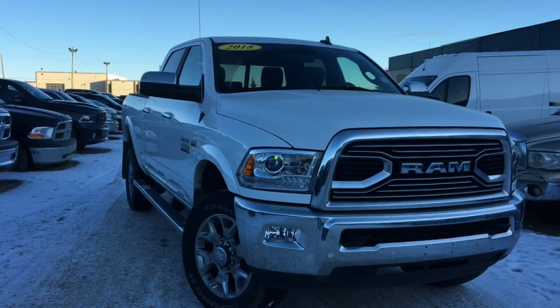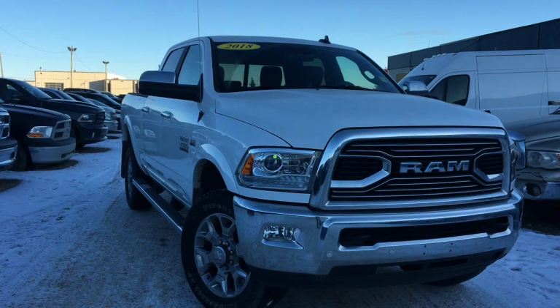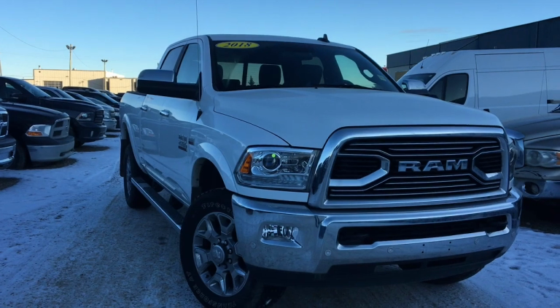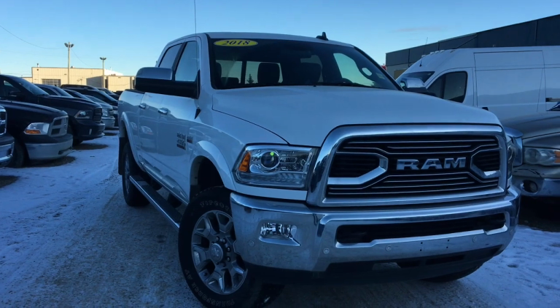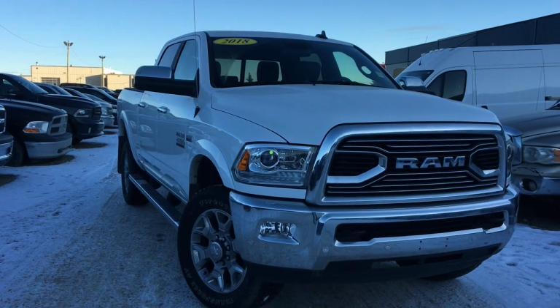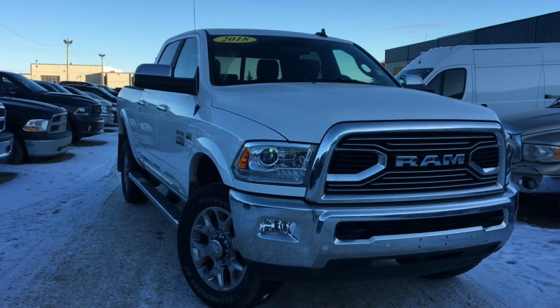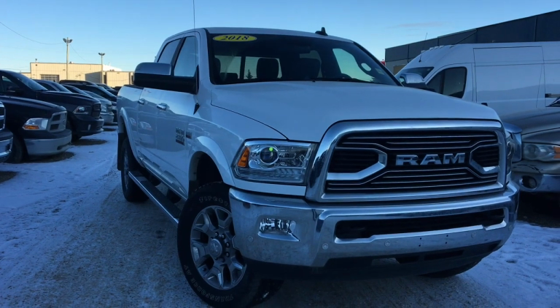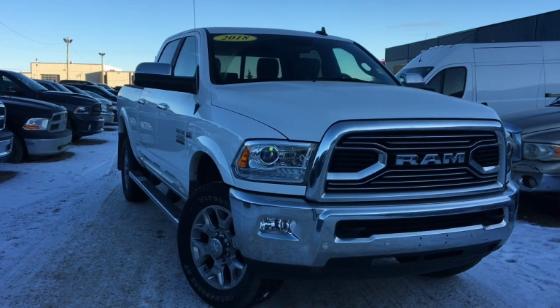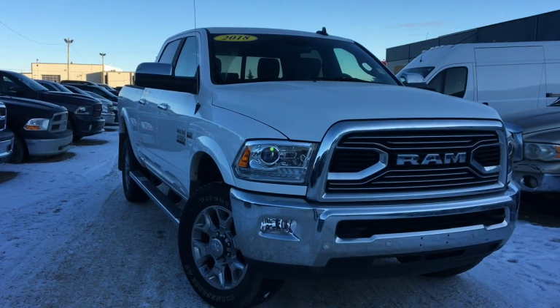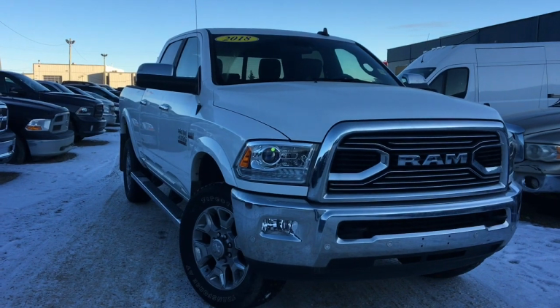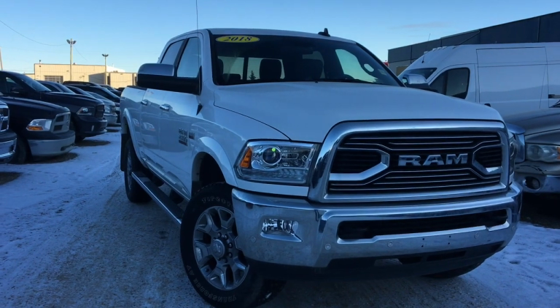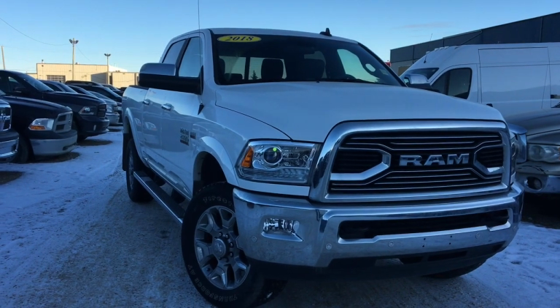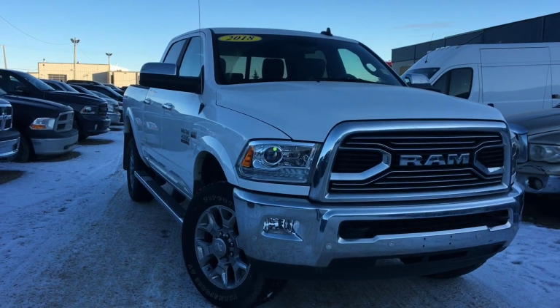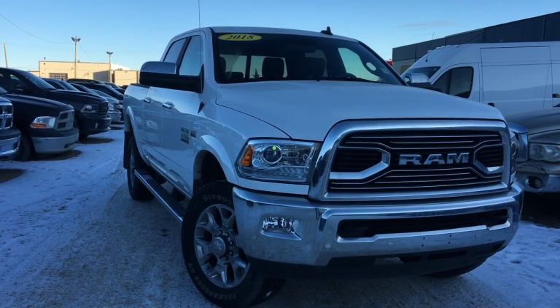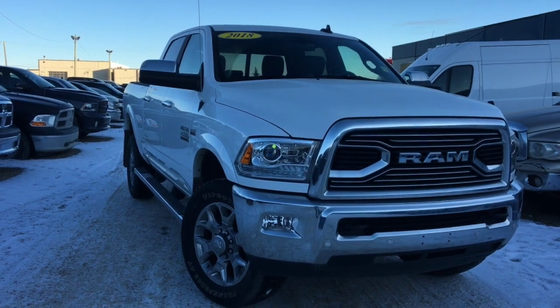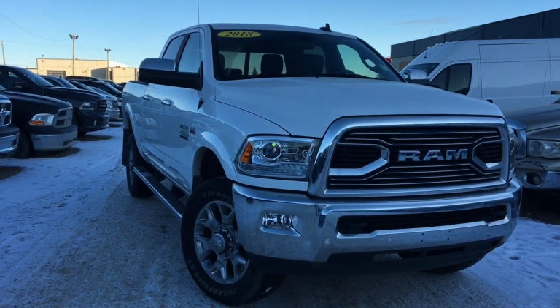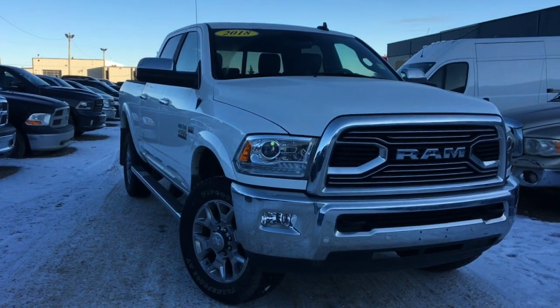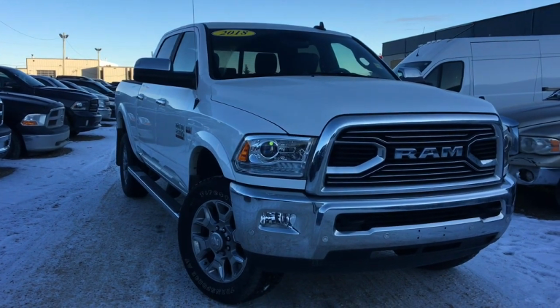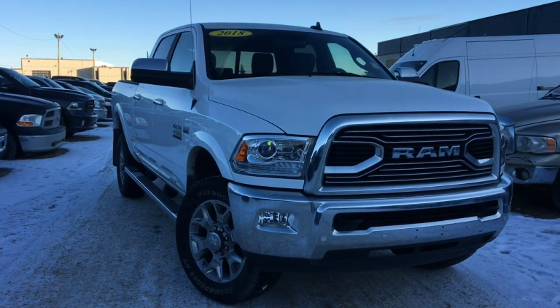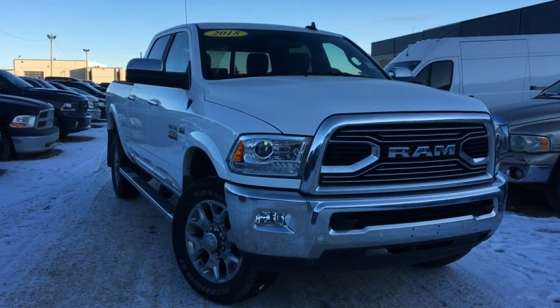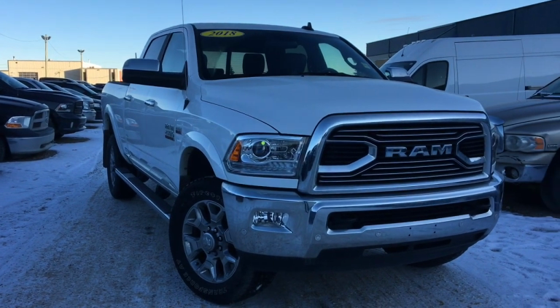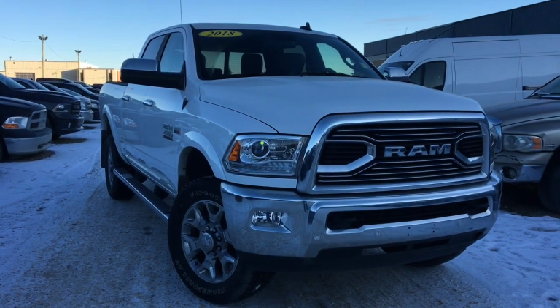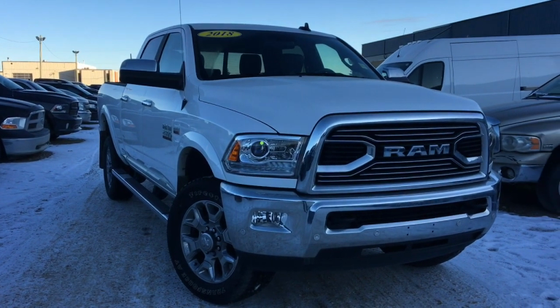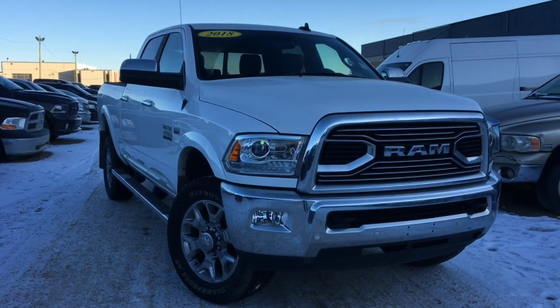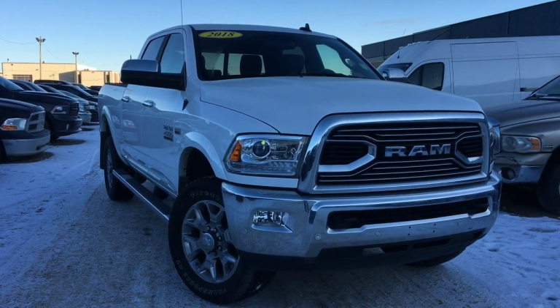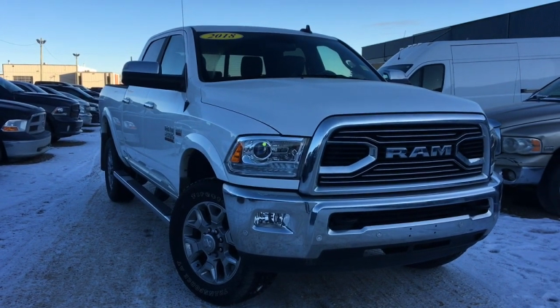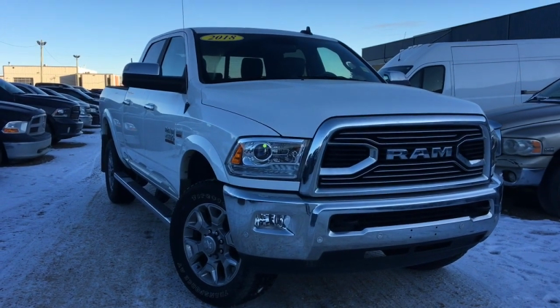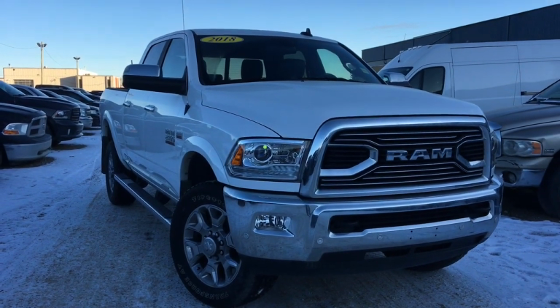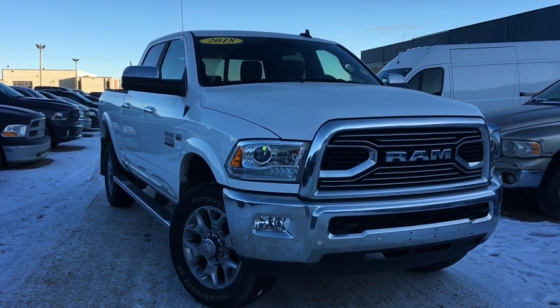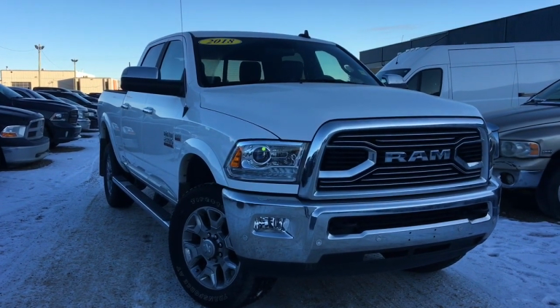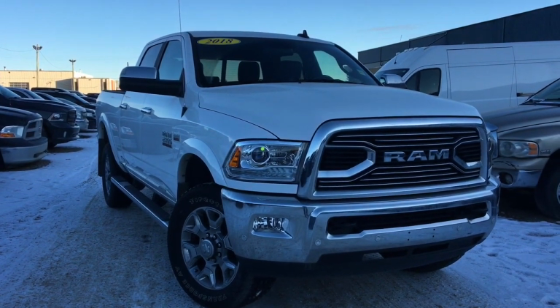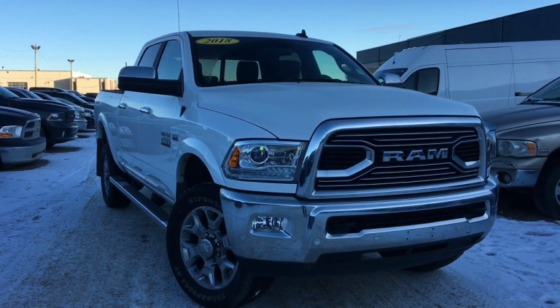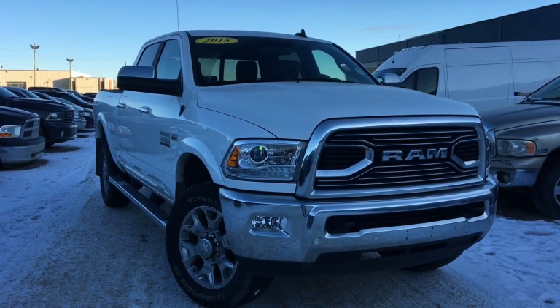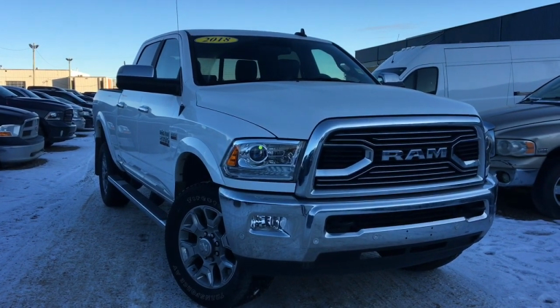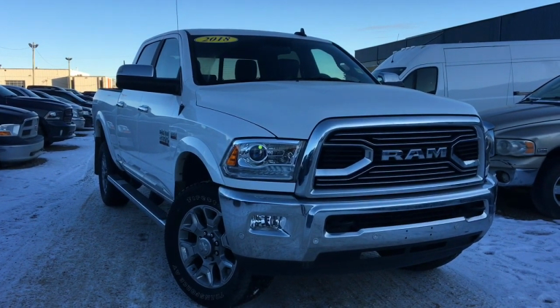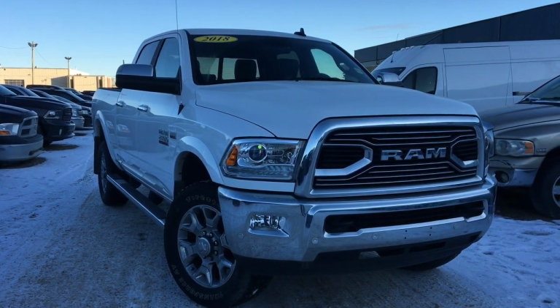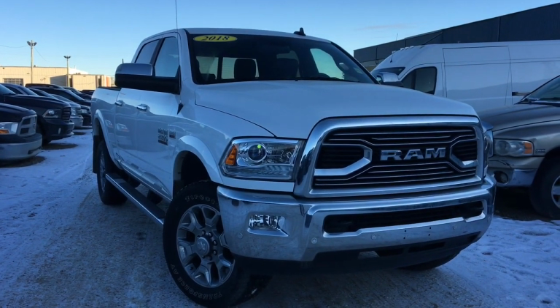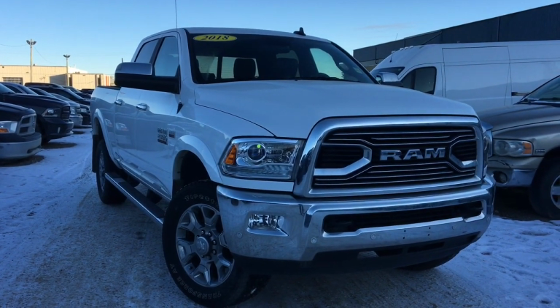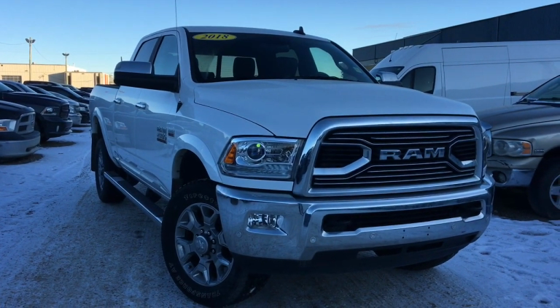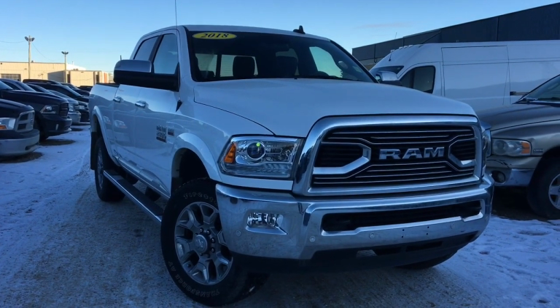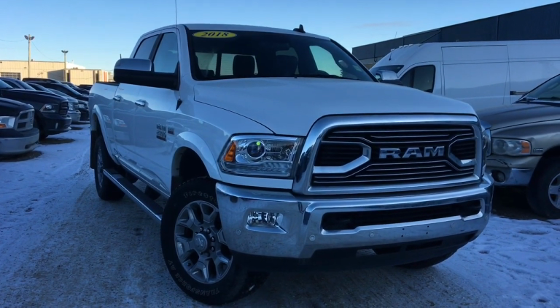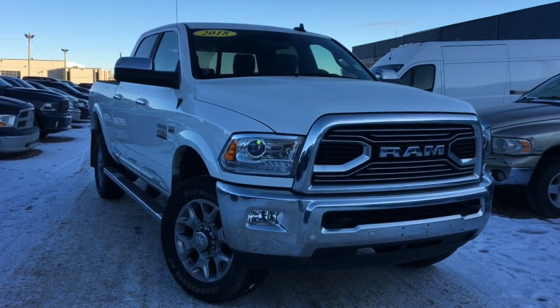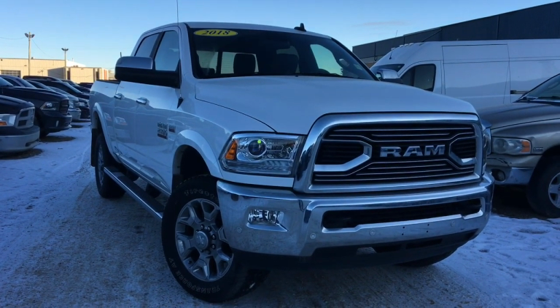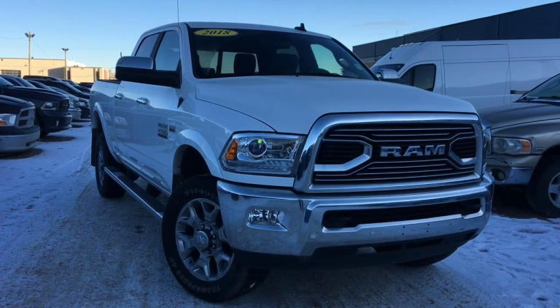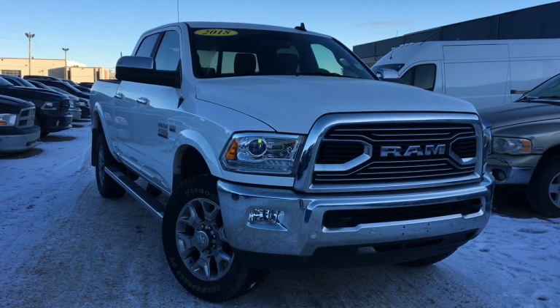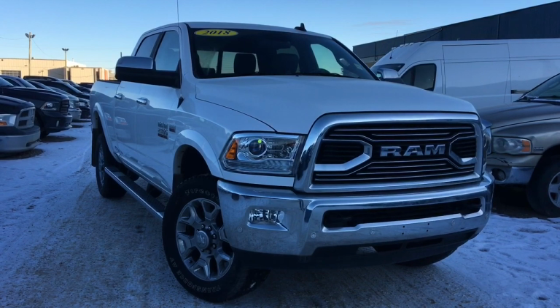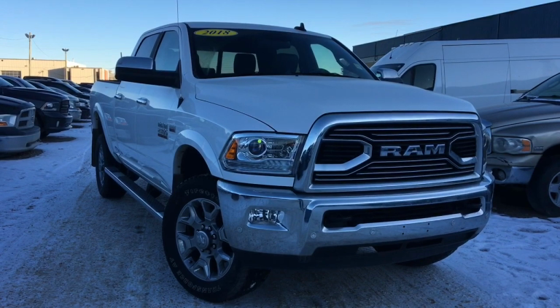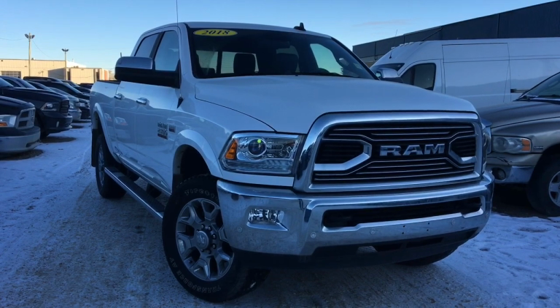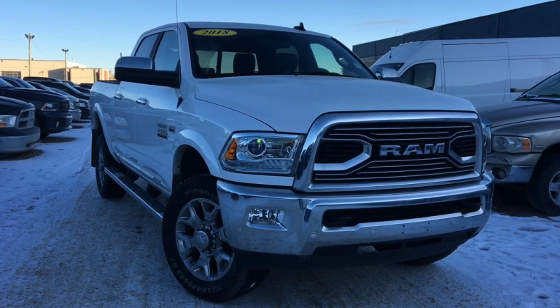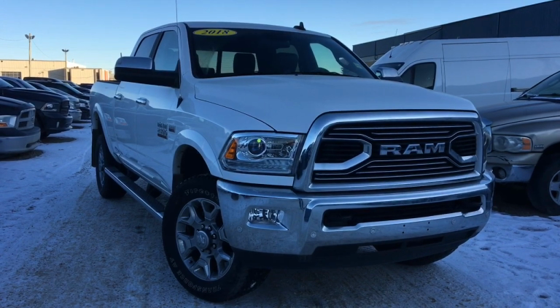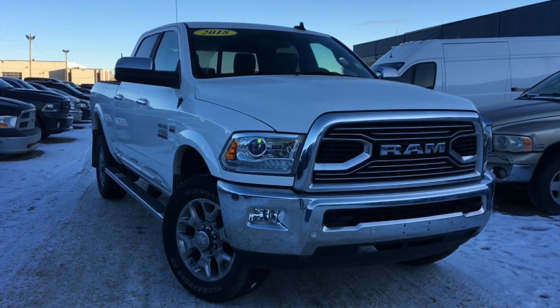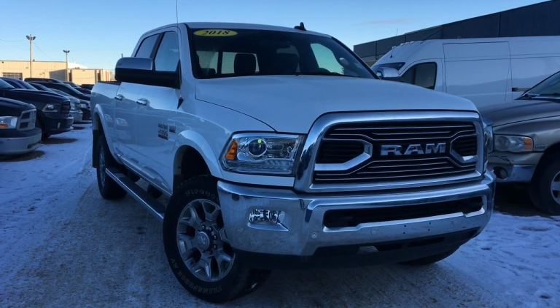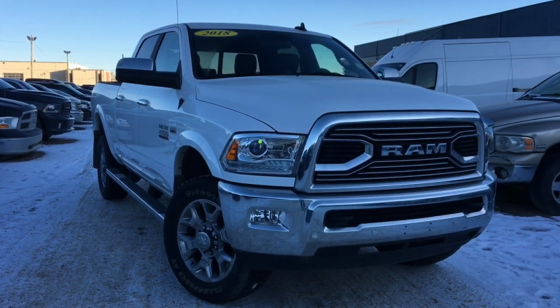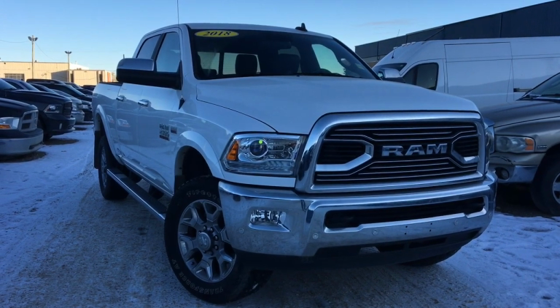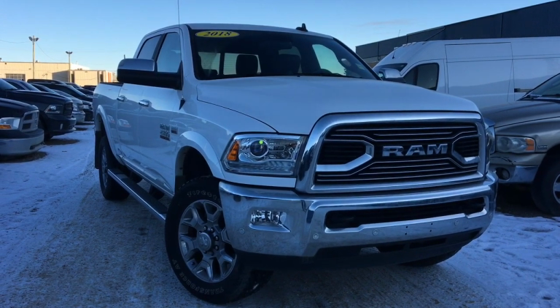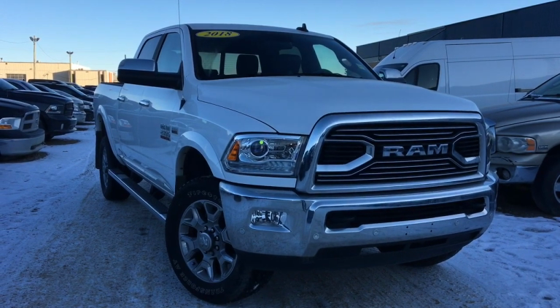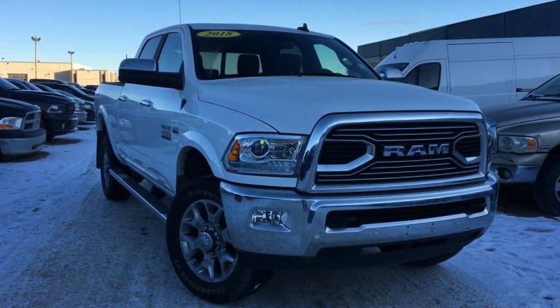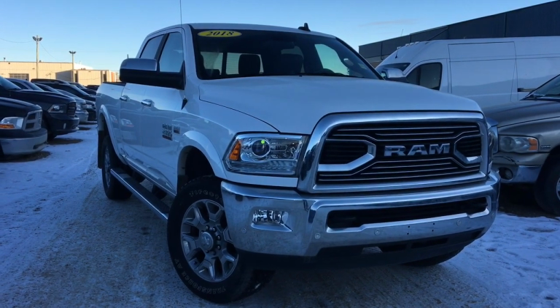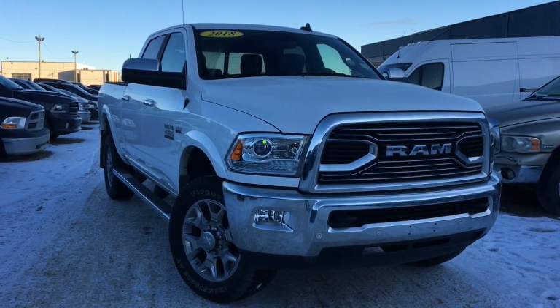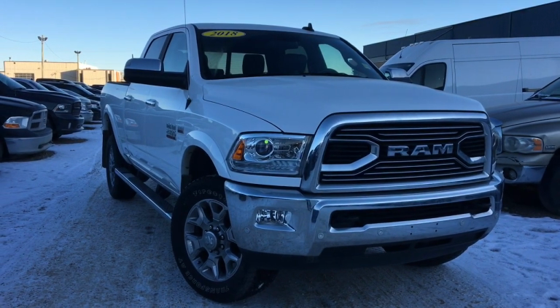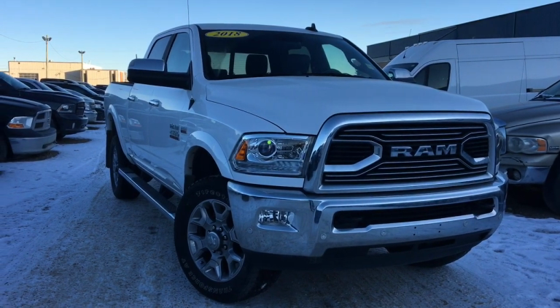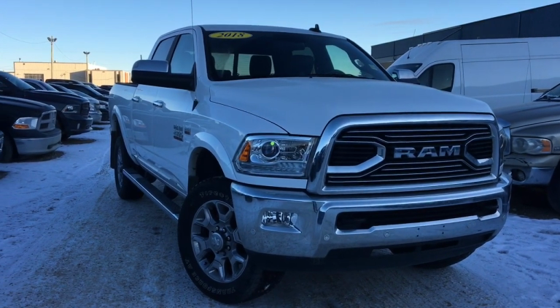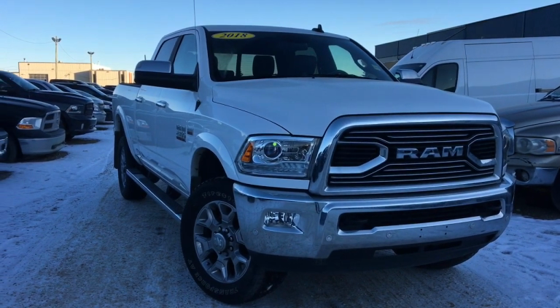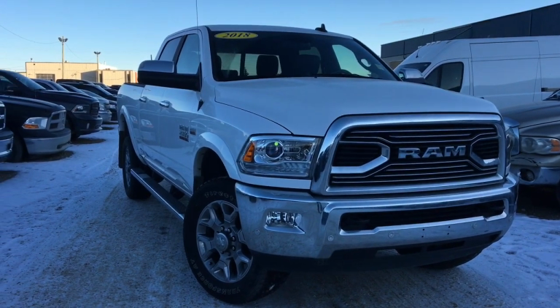Hey everybody, this is Ashley from Crosstown. Today we're going to take a look at a 2018 Ram 2500 Limited in bright white.